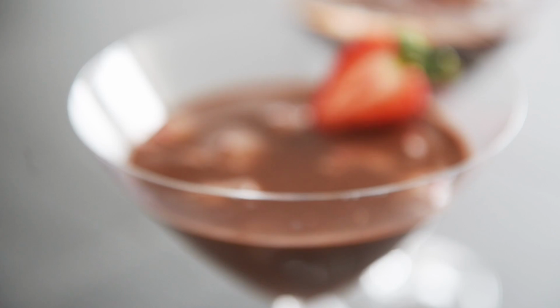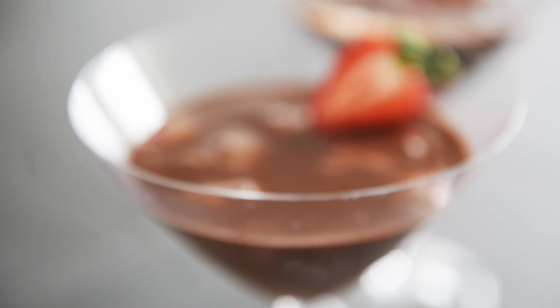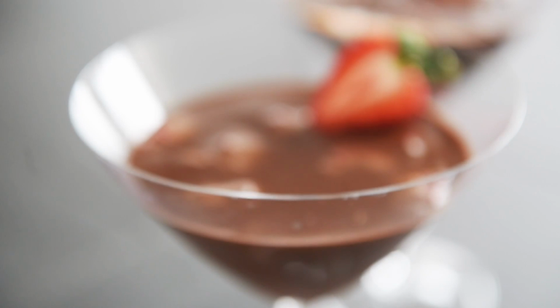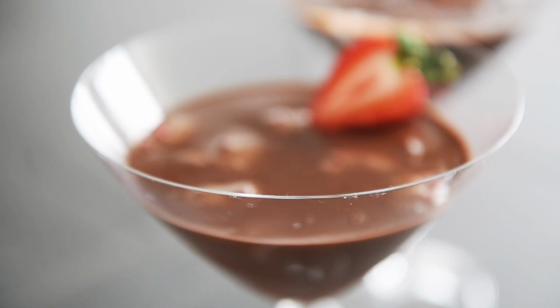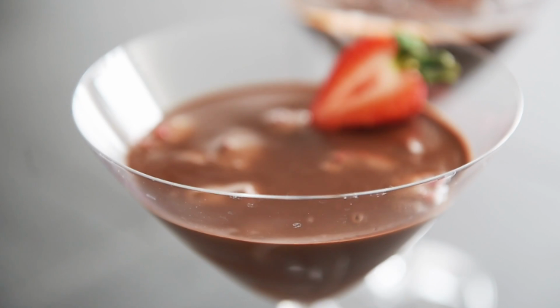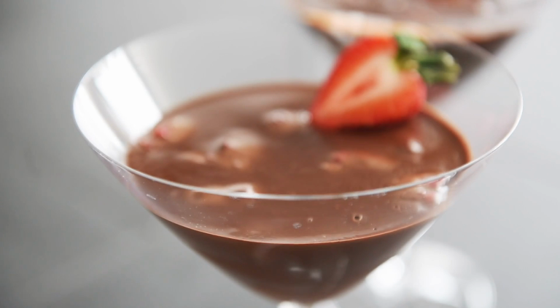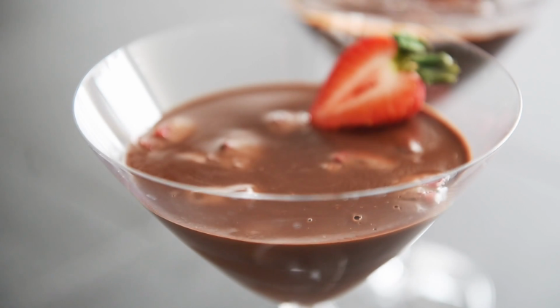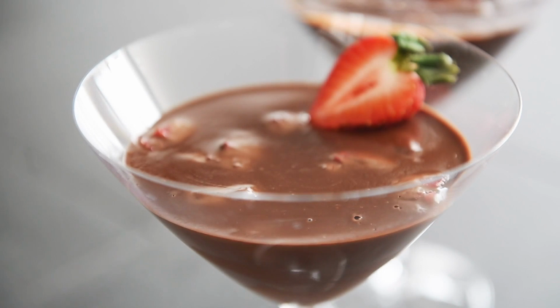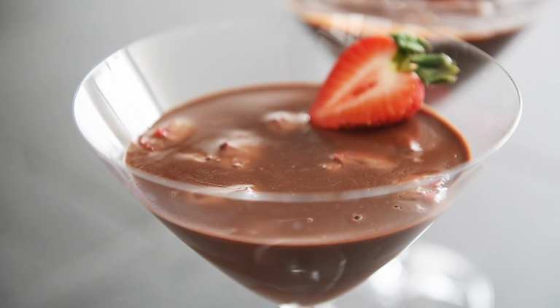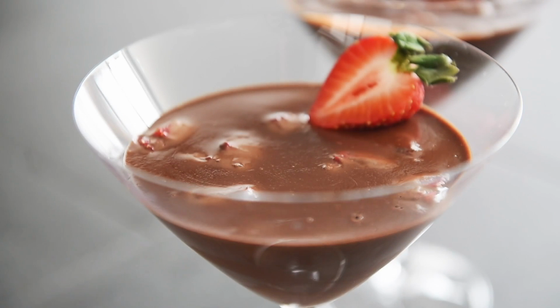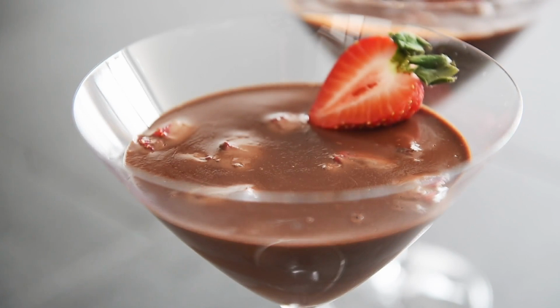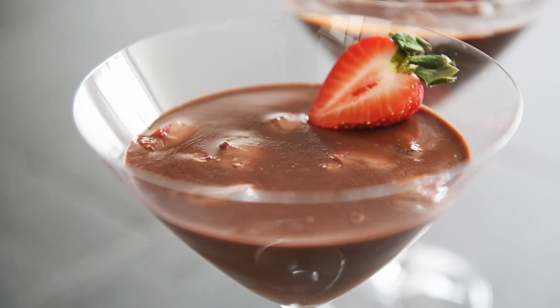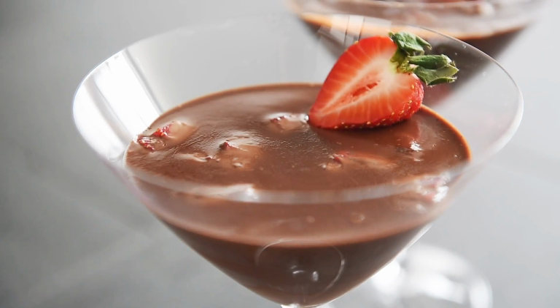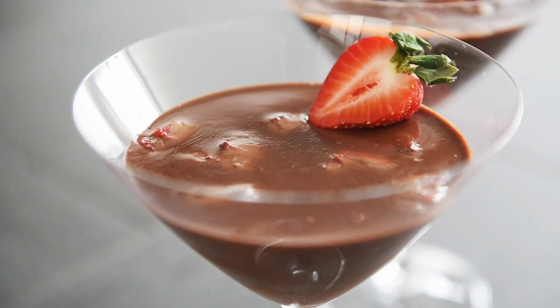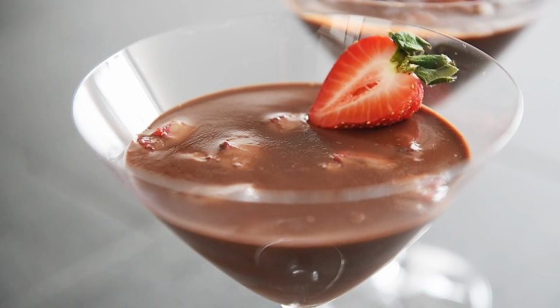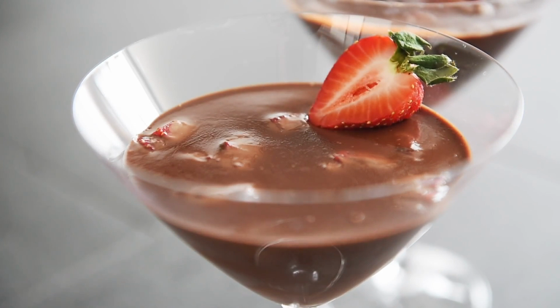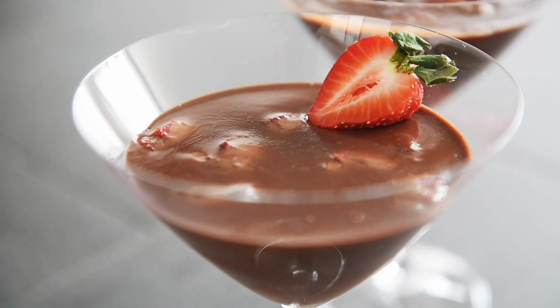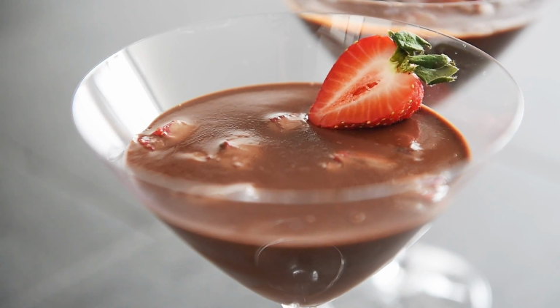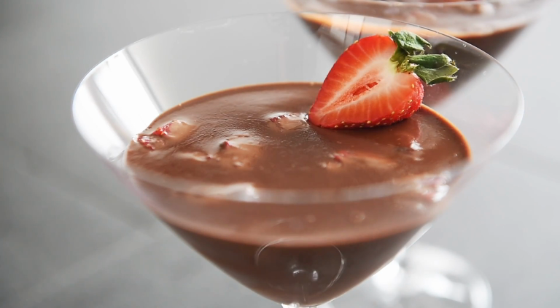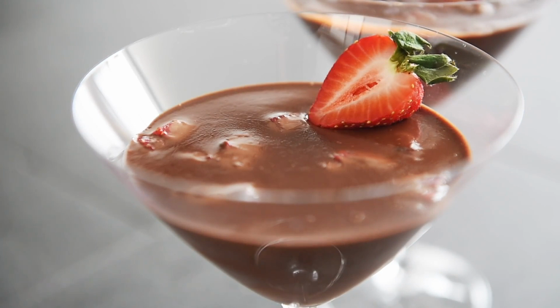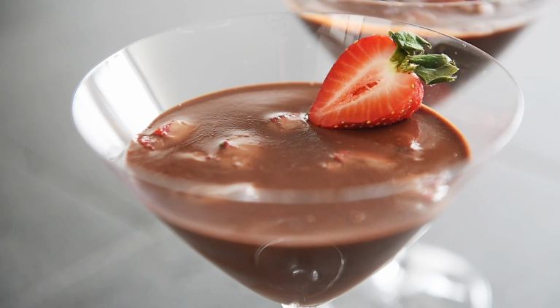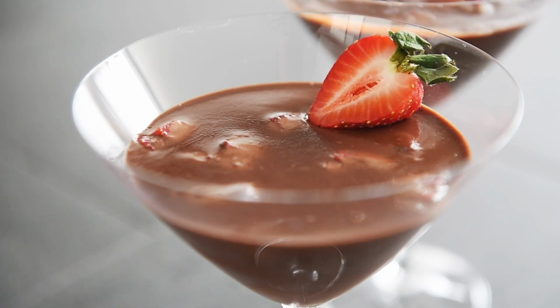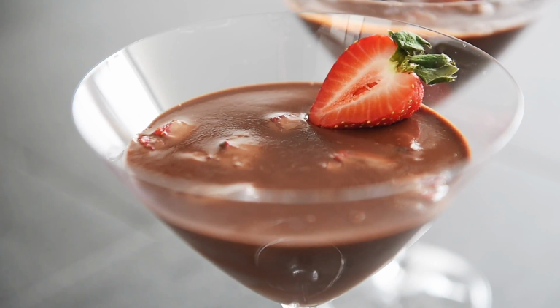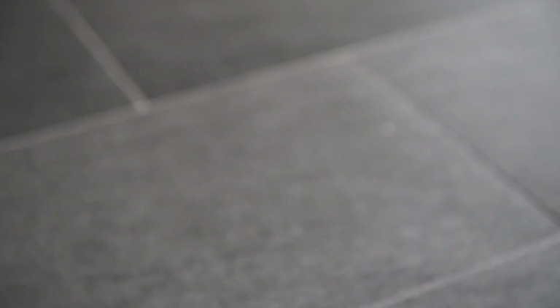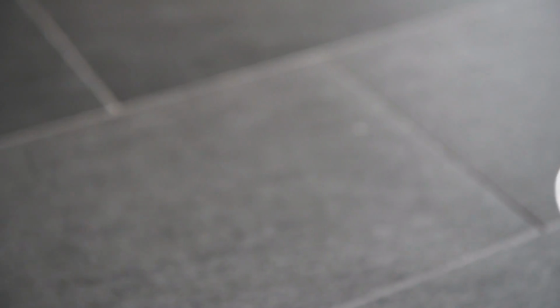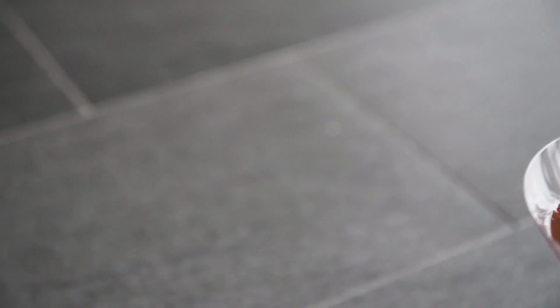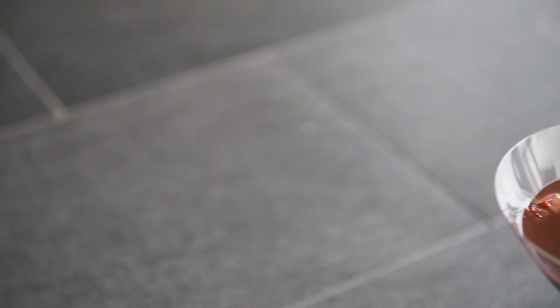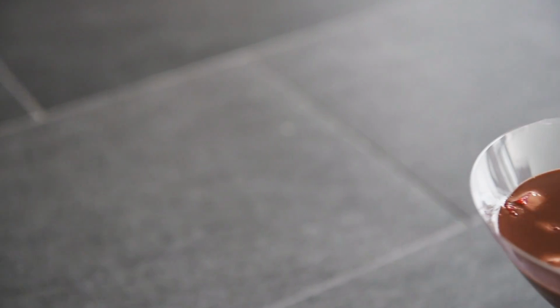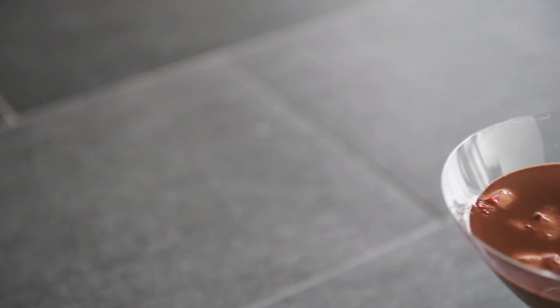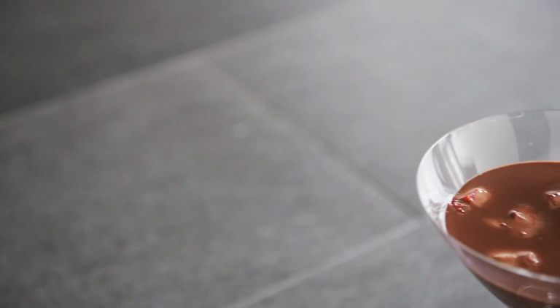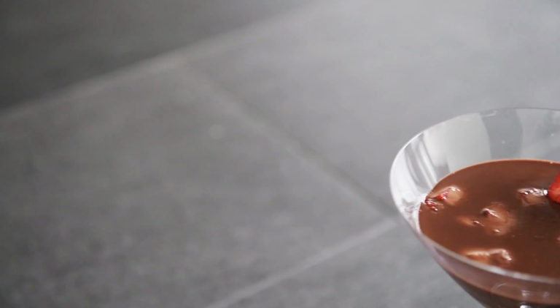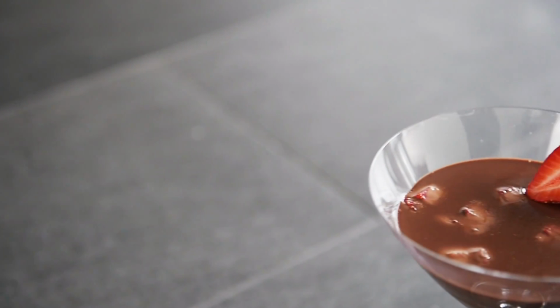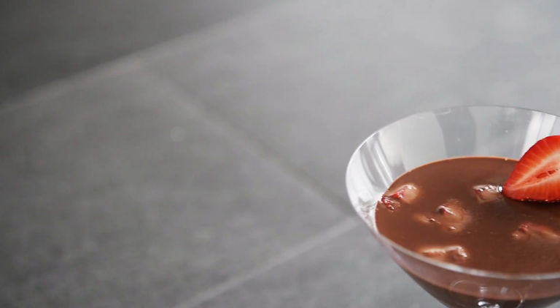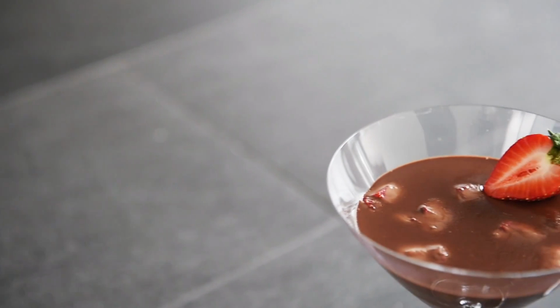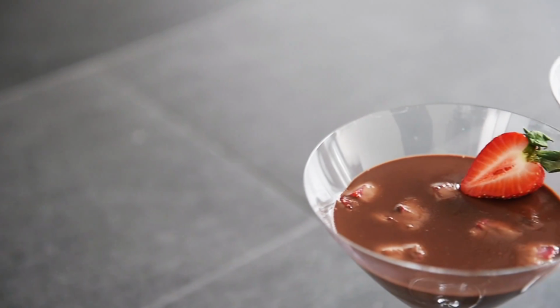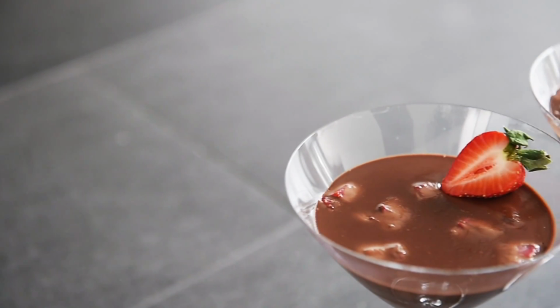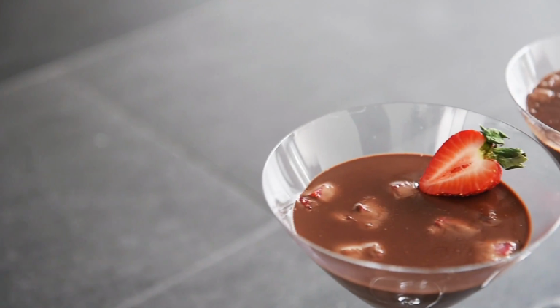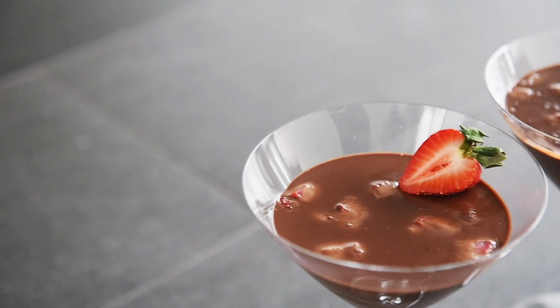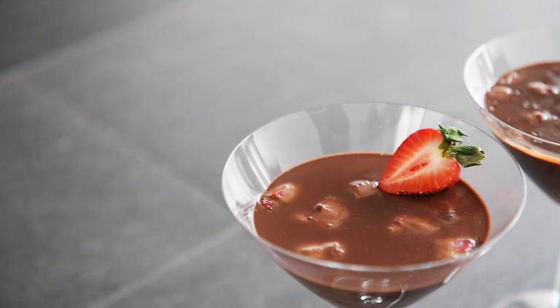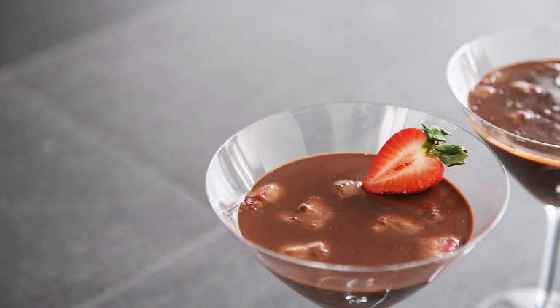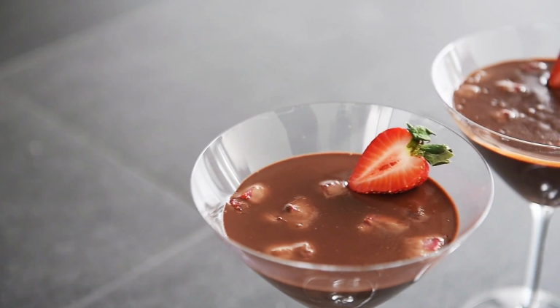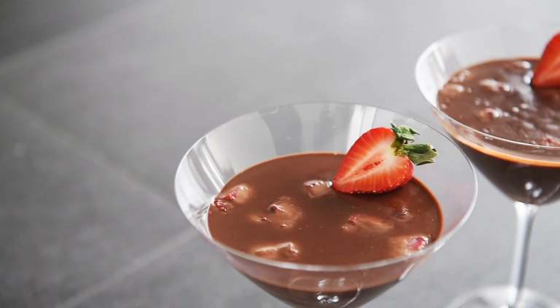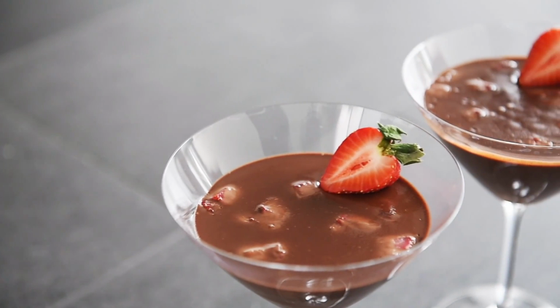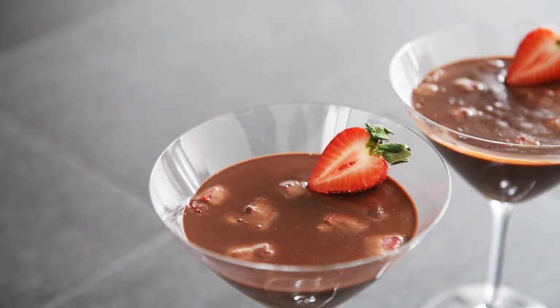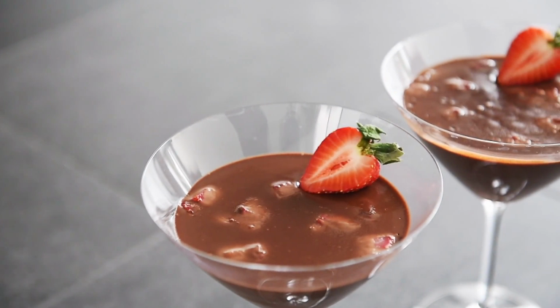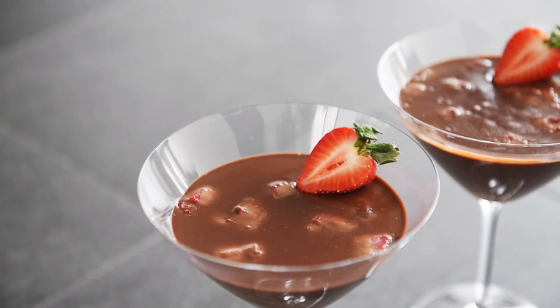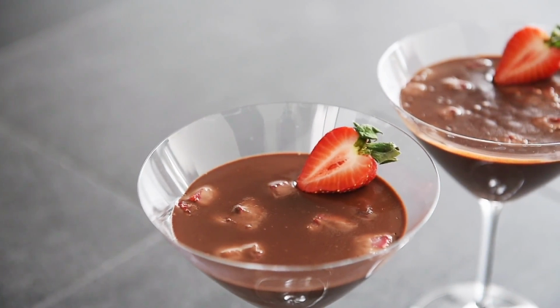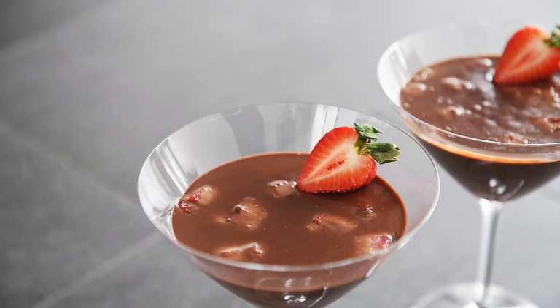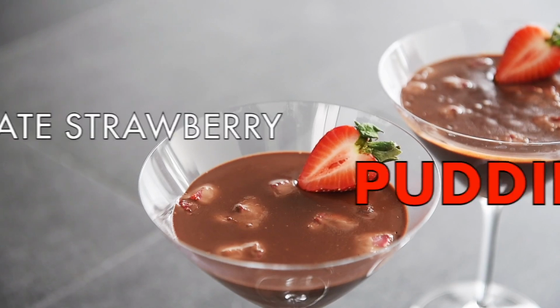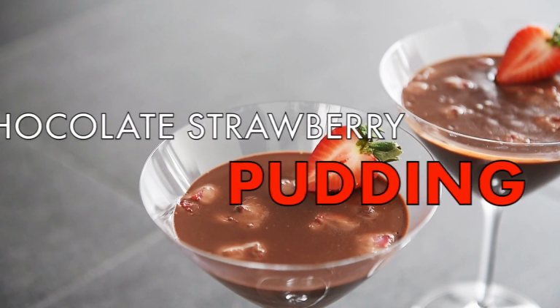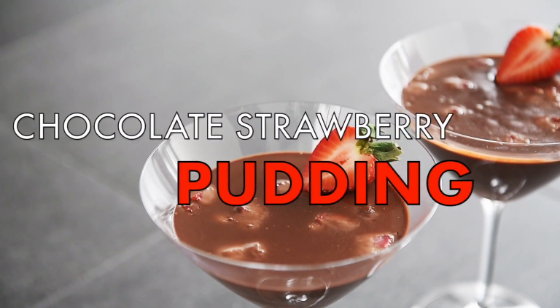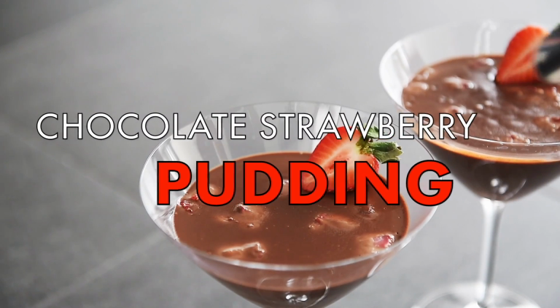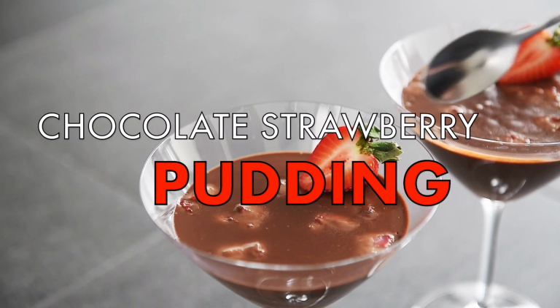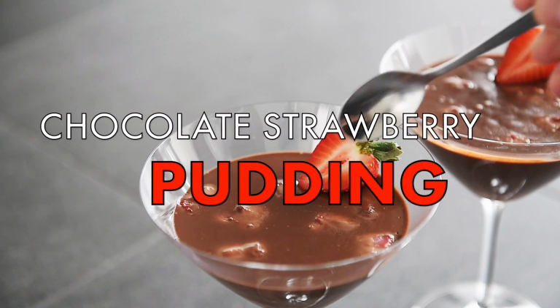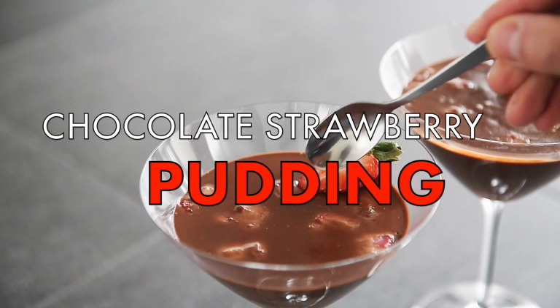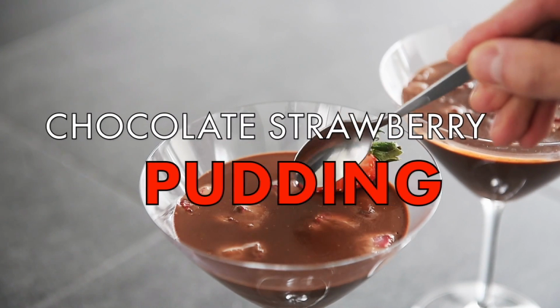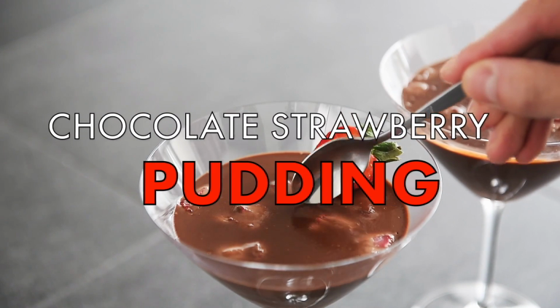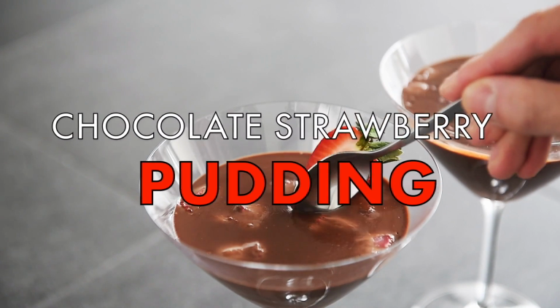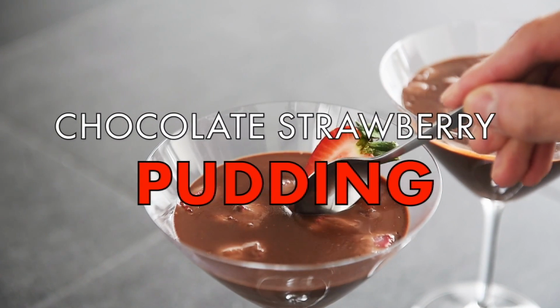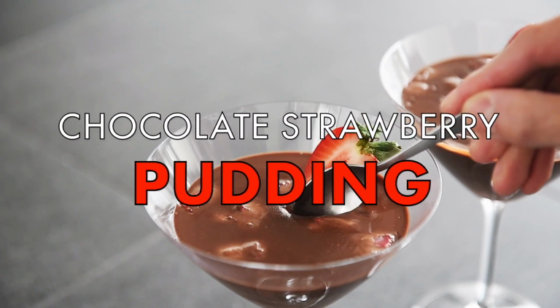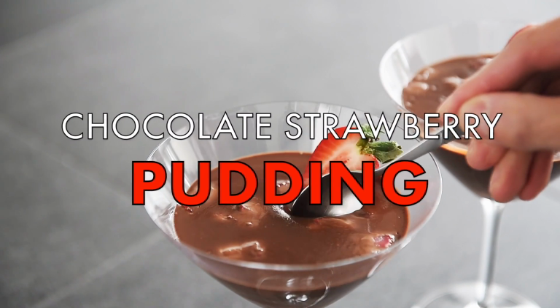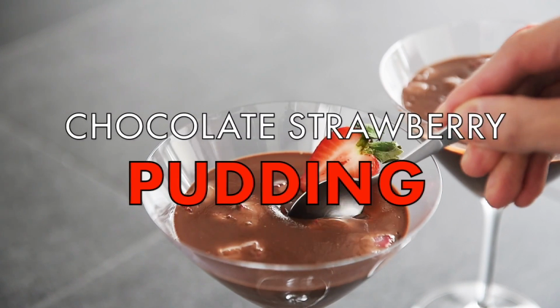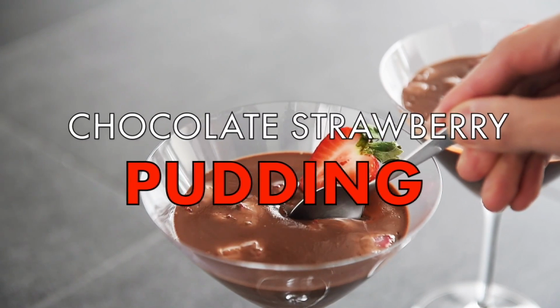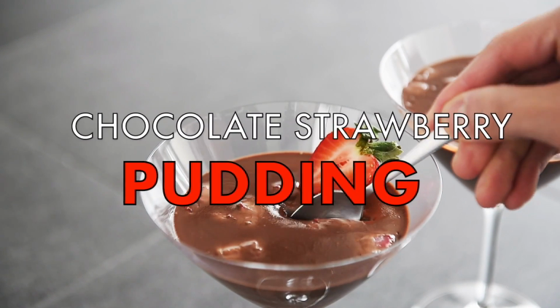In today's episode, four sweet plant-based dessert recipes you can easily make. First up, chocolate strawberry pudding.